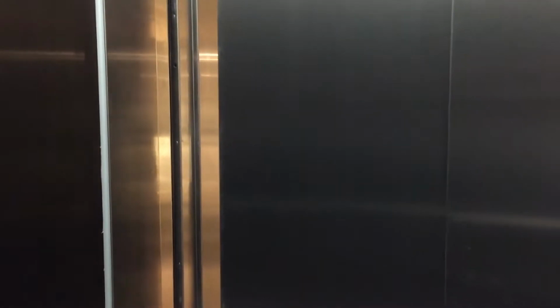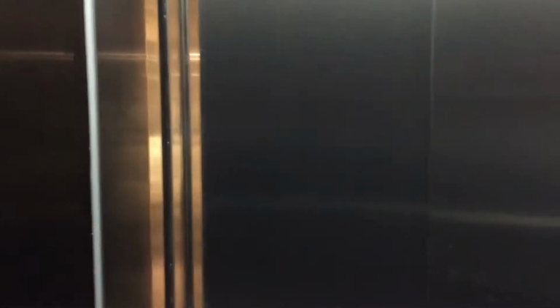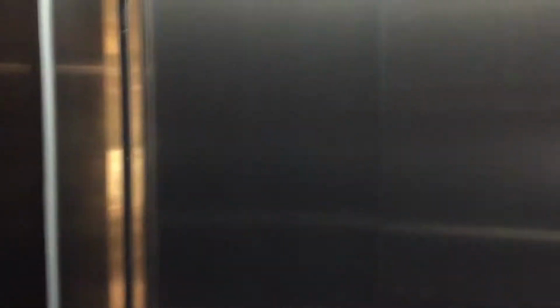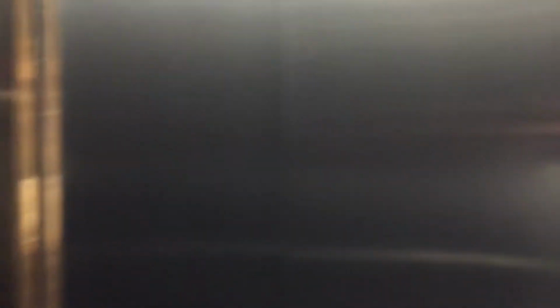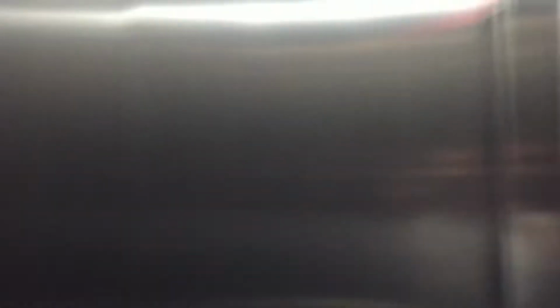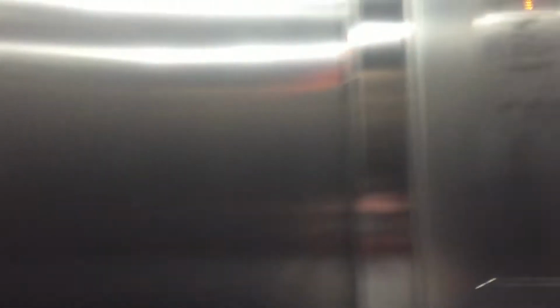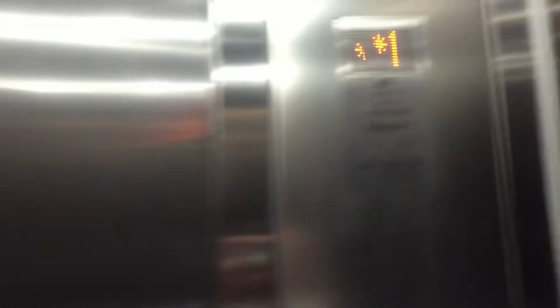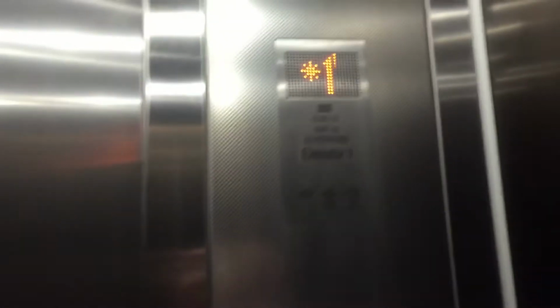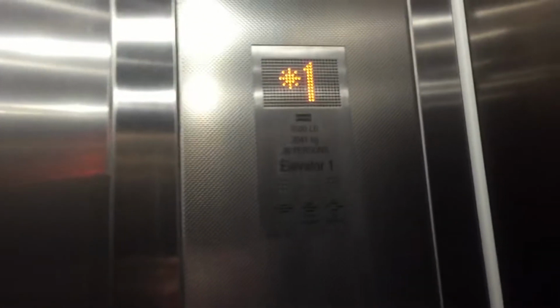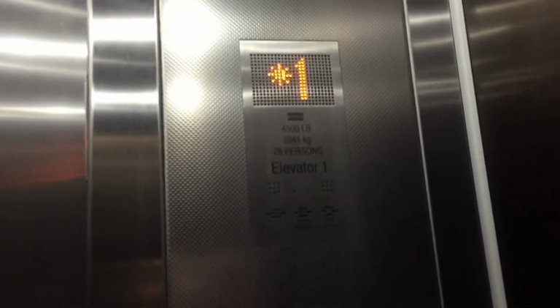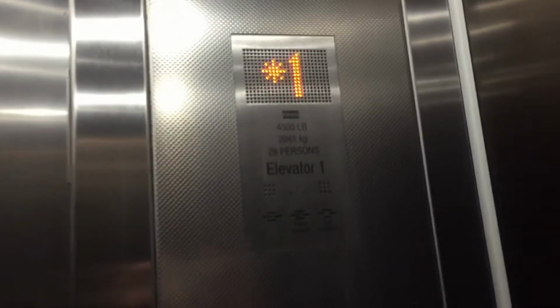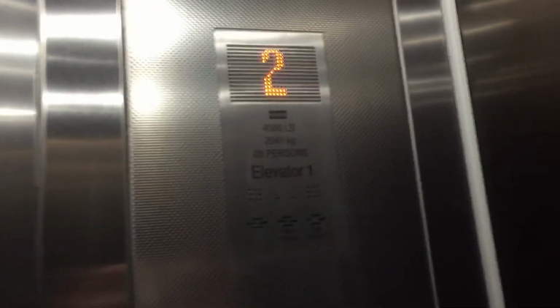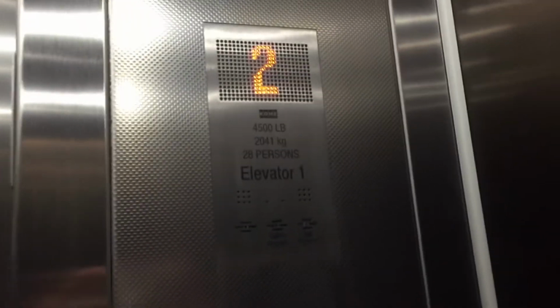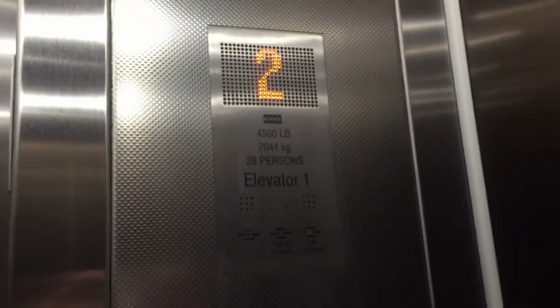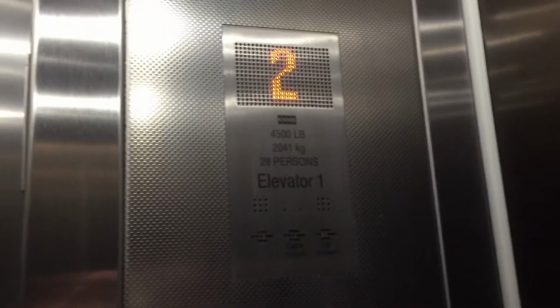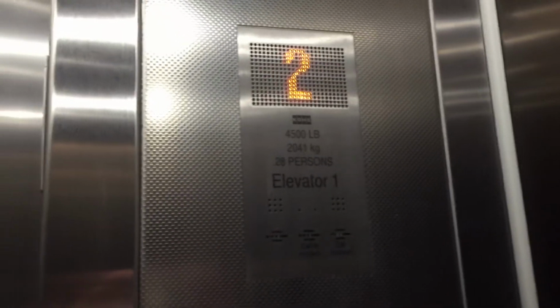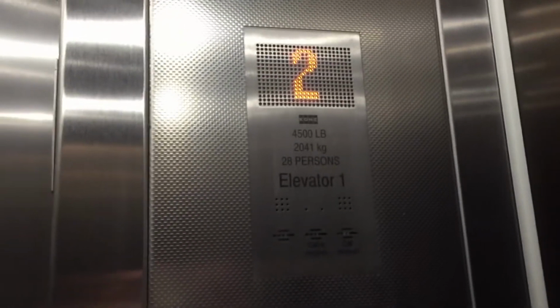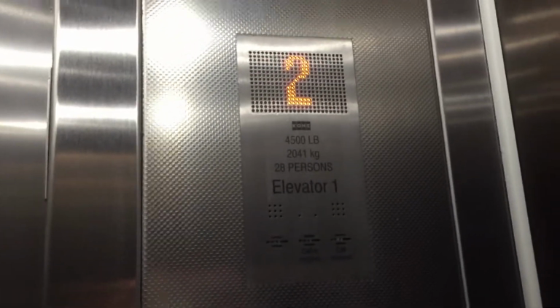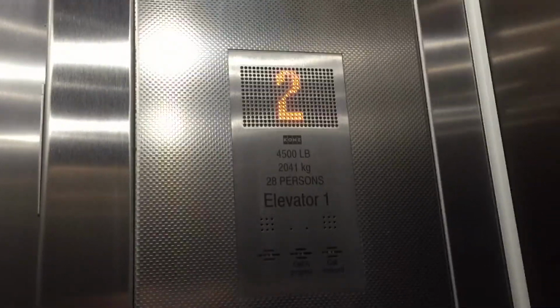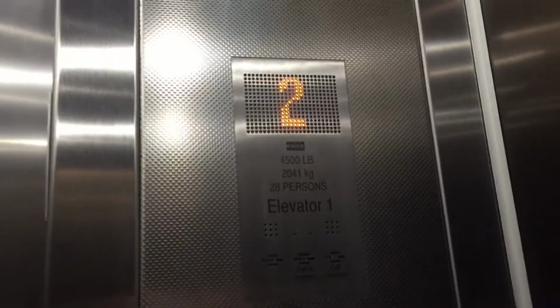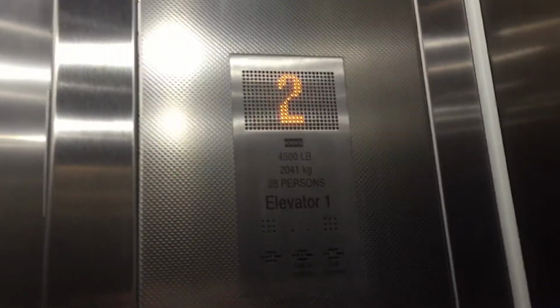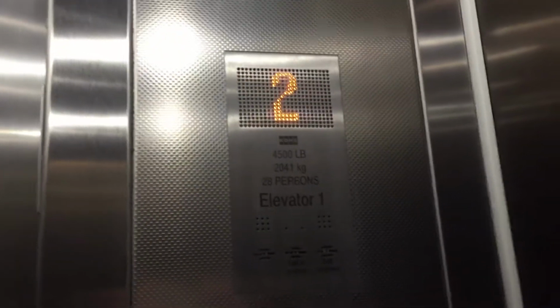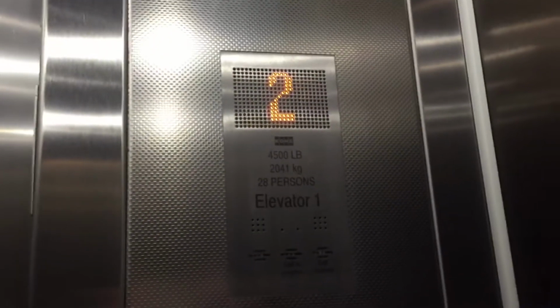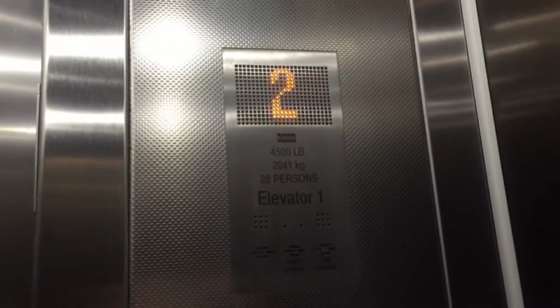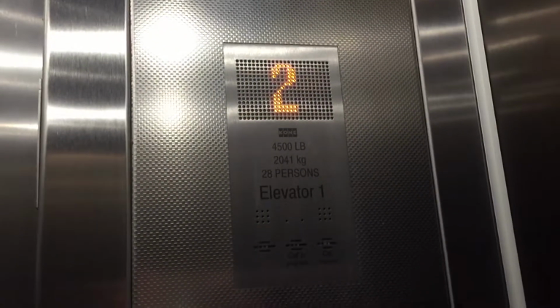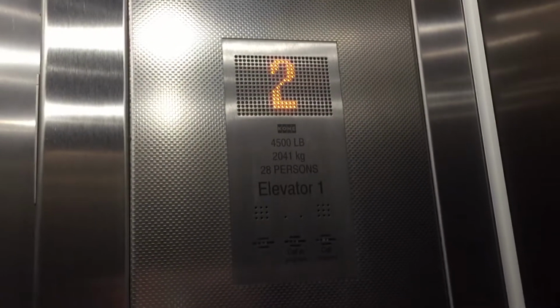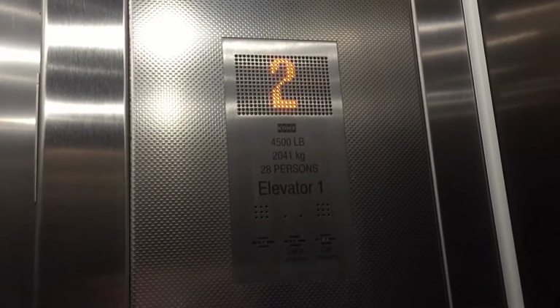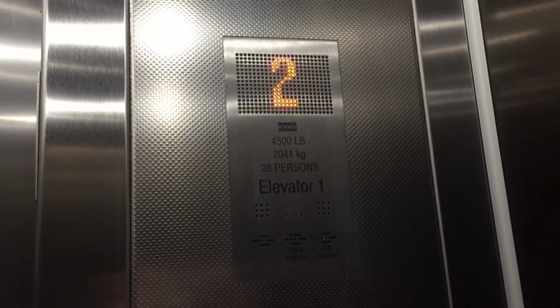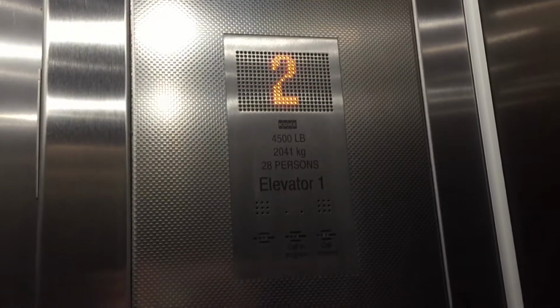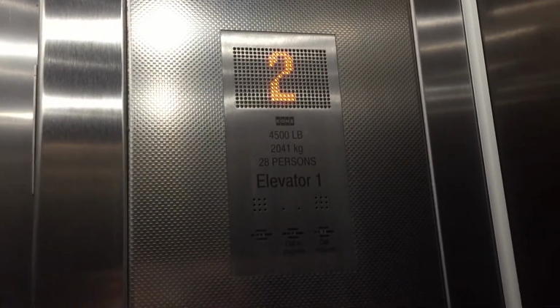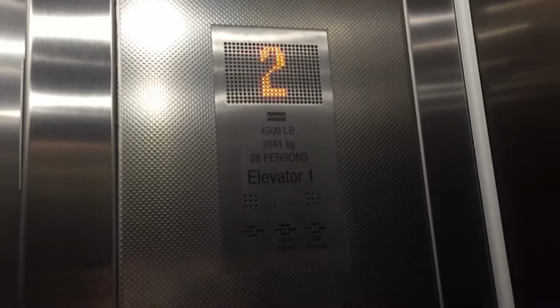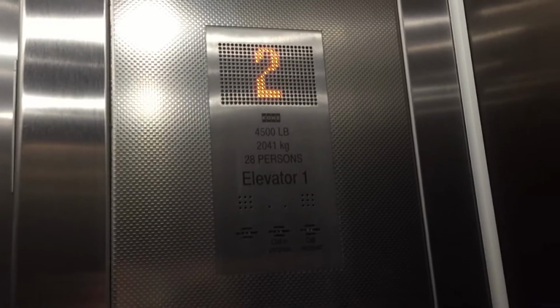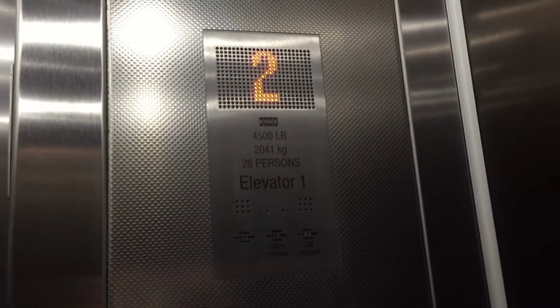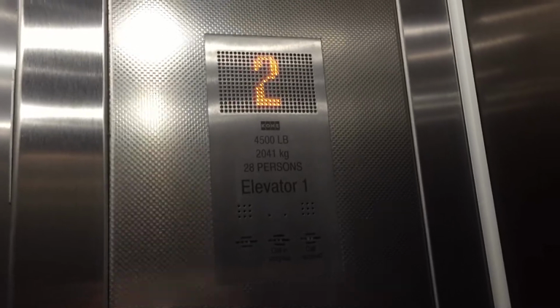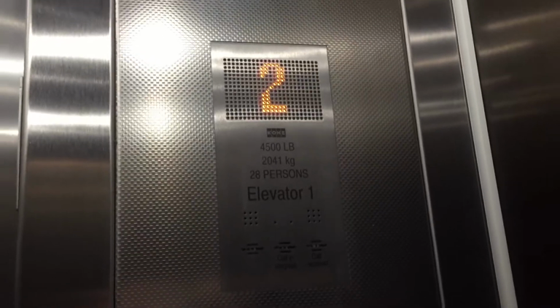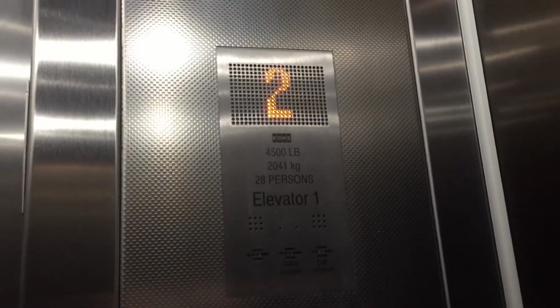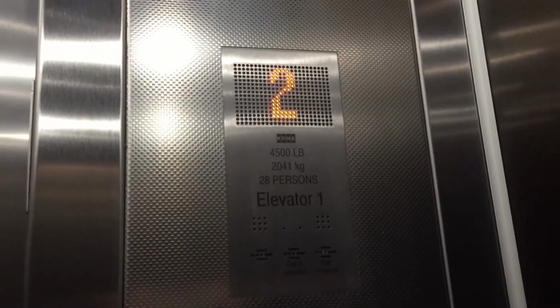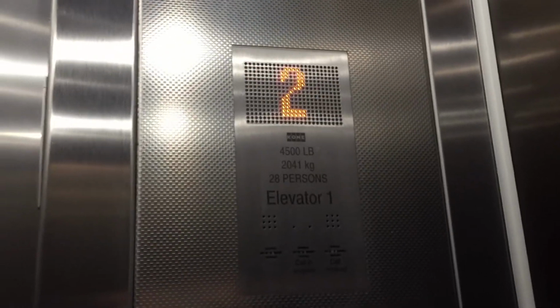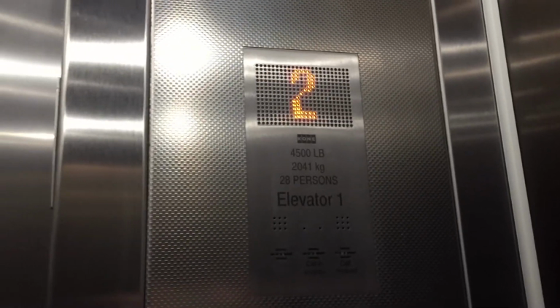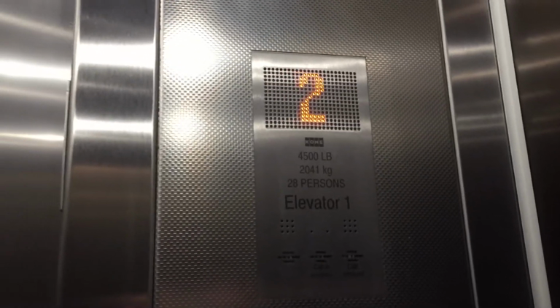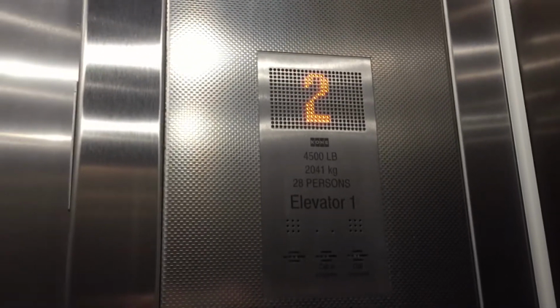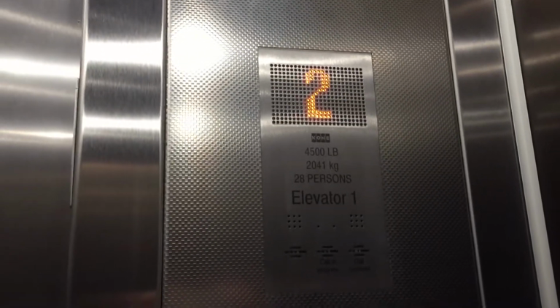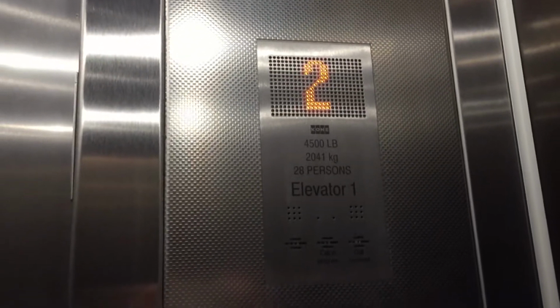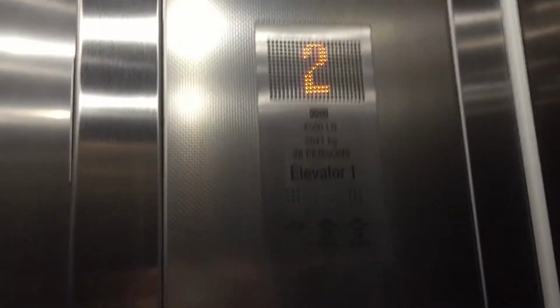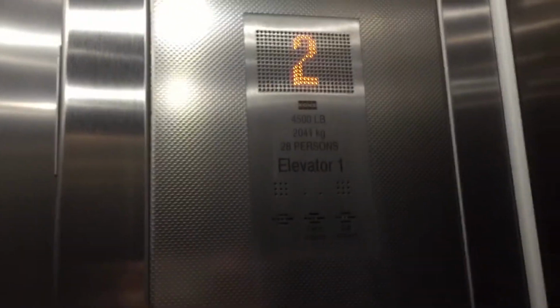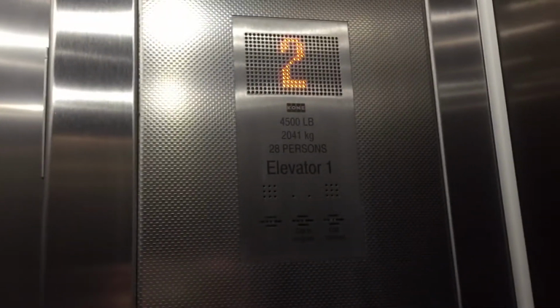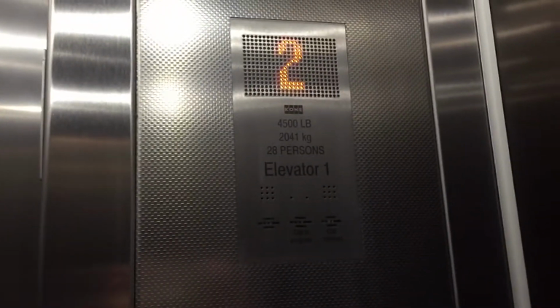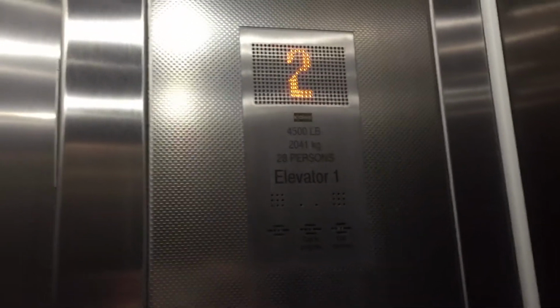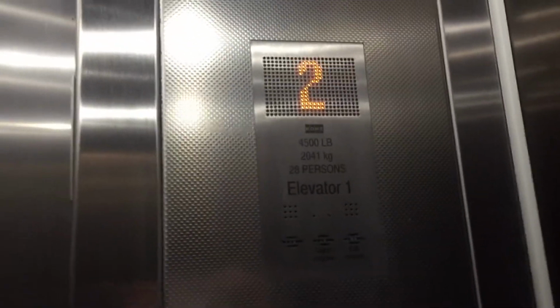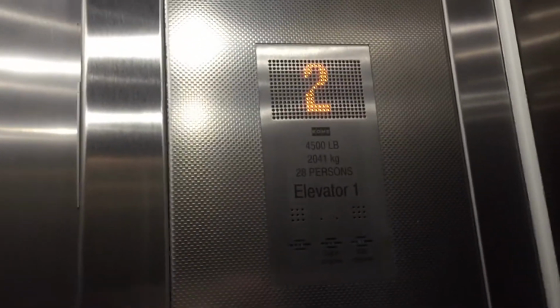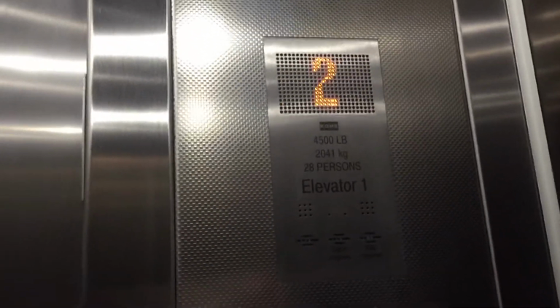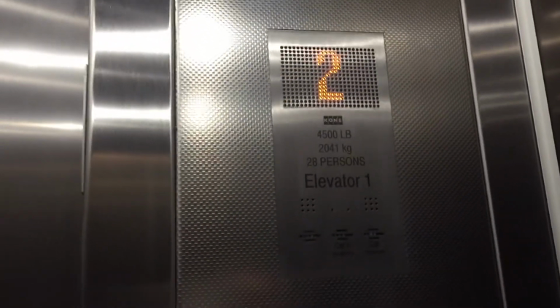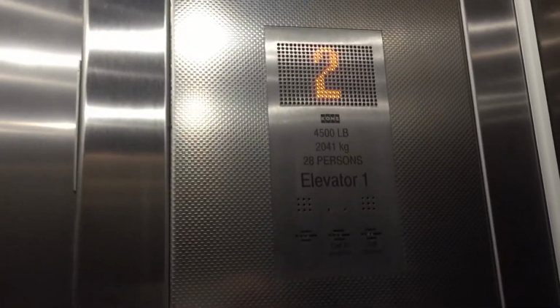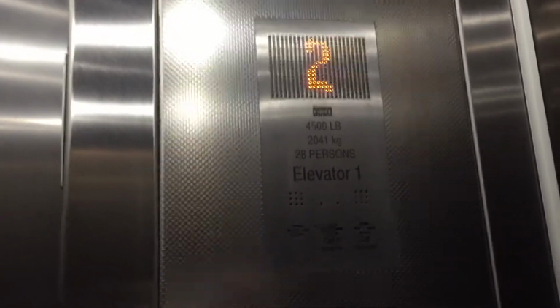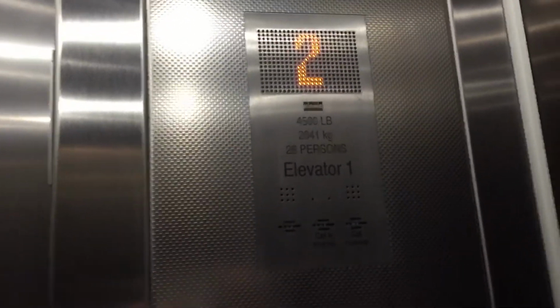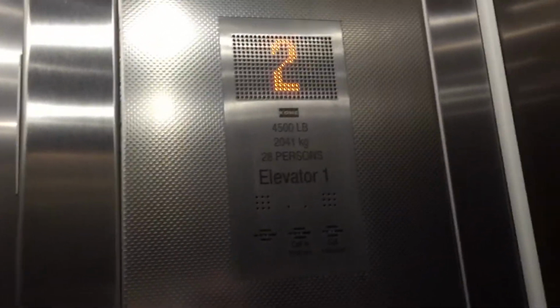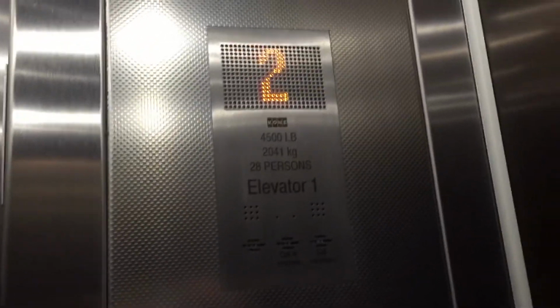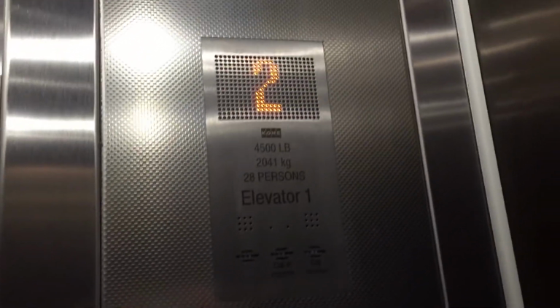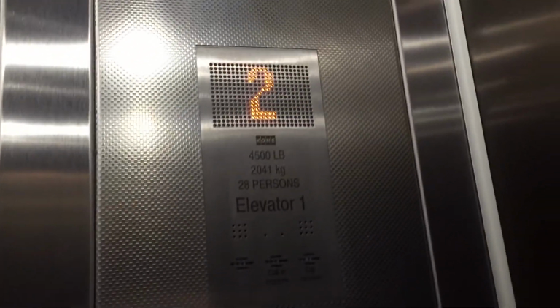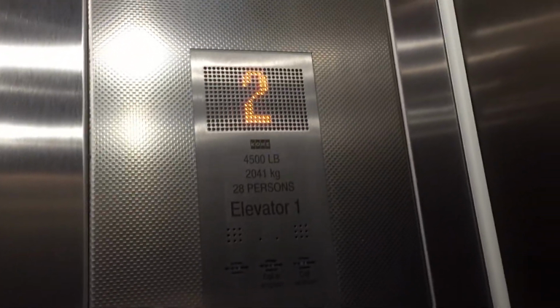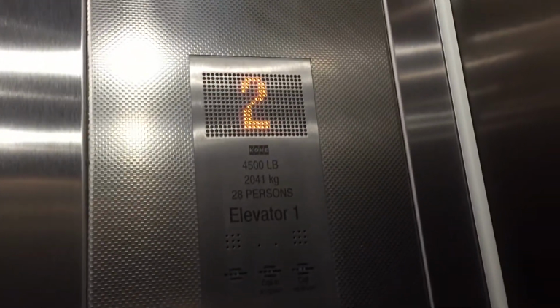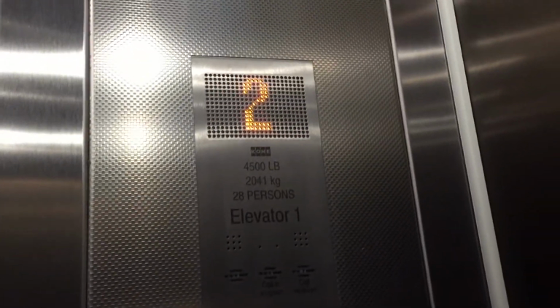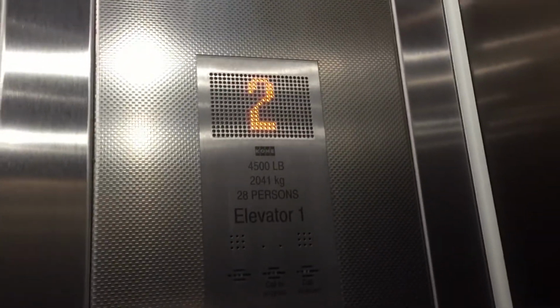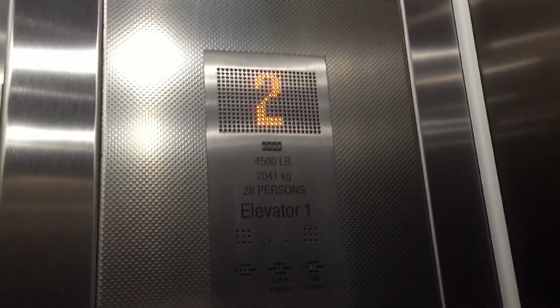Here we go. This is the new elevator here at the Army store in Westfield UTC, La Jolla, California. Coming — machine-room-less traction elevator.